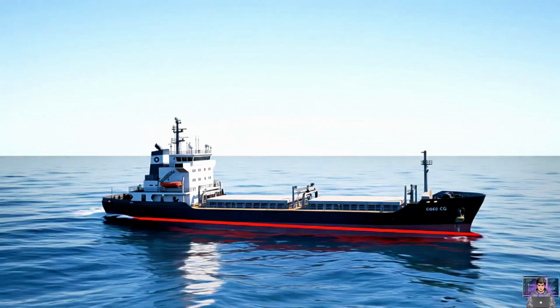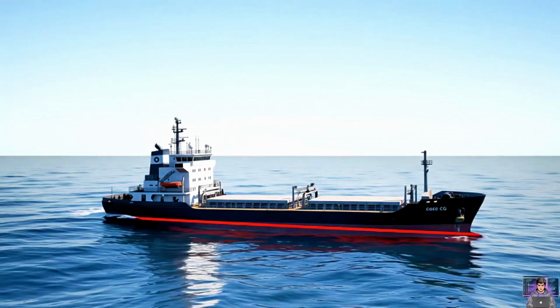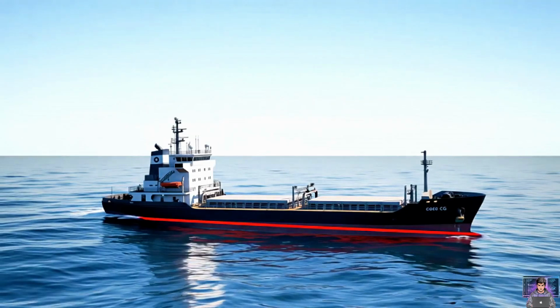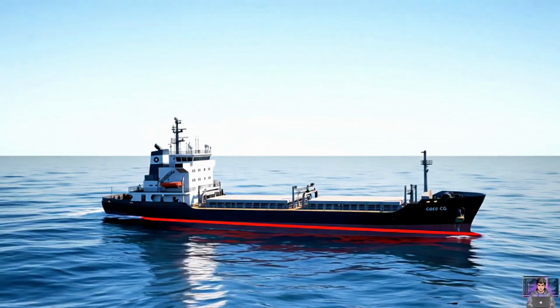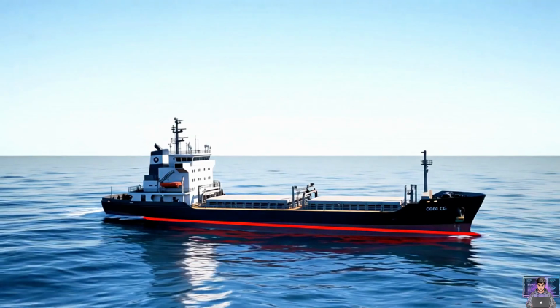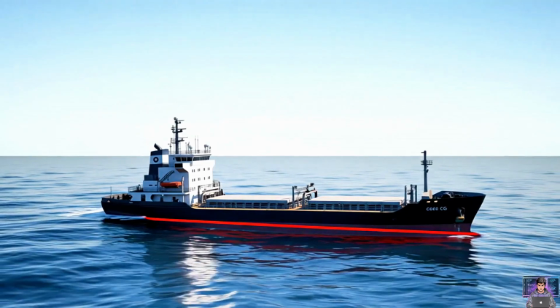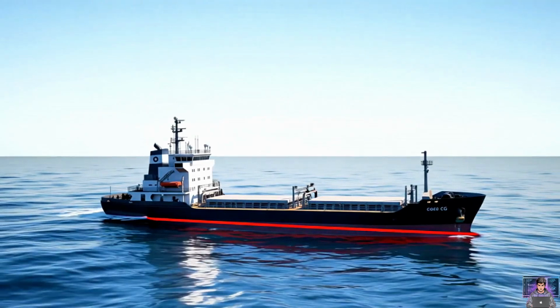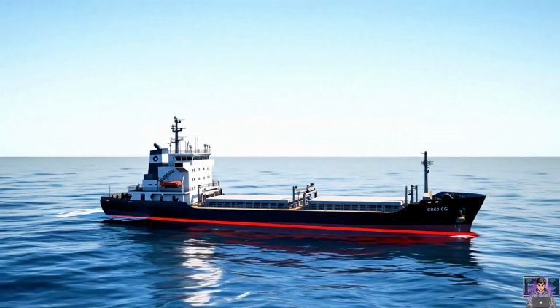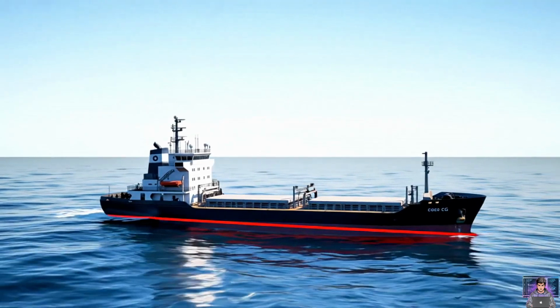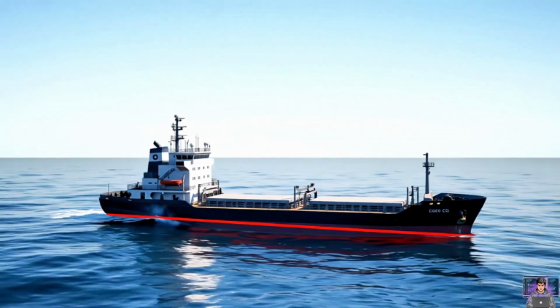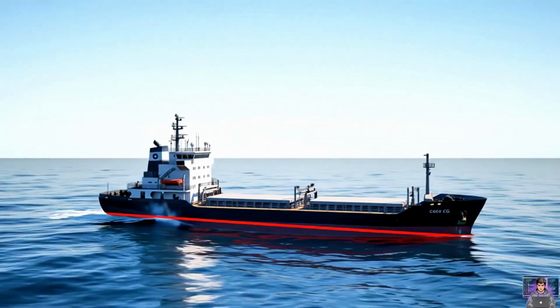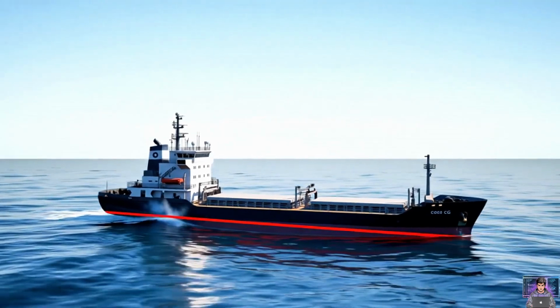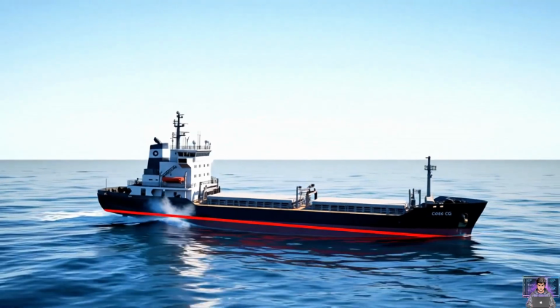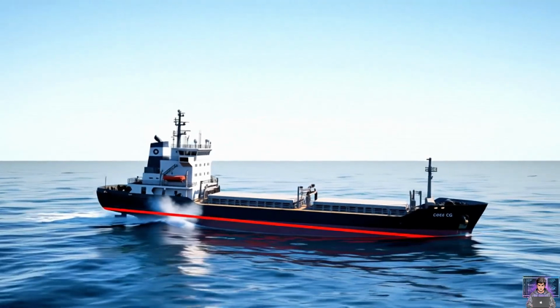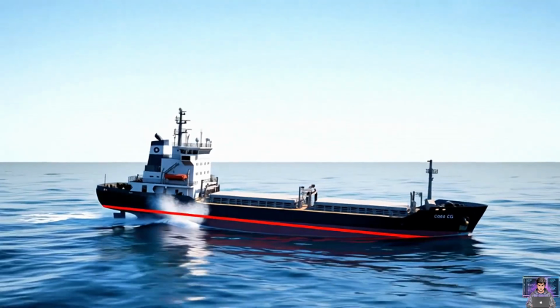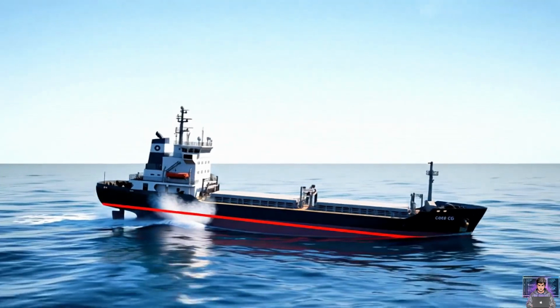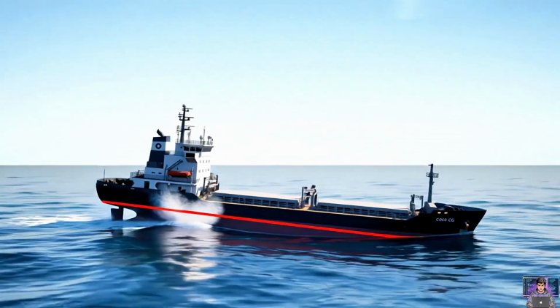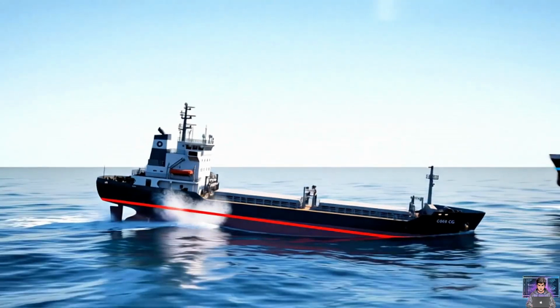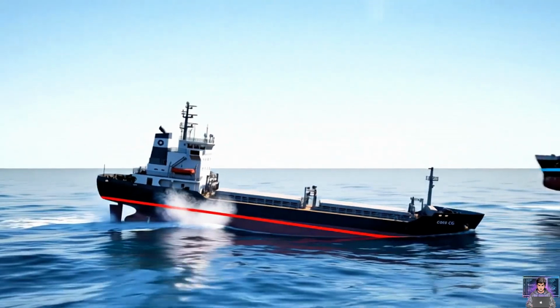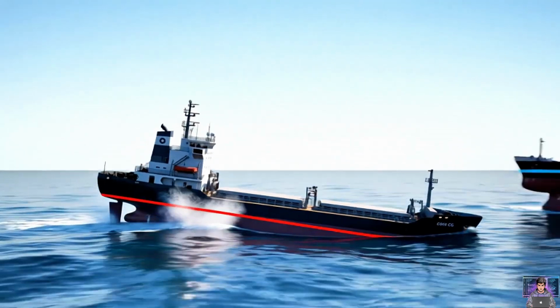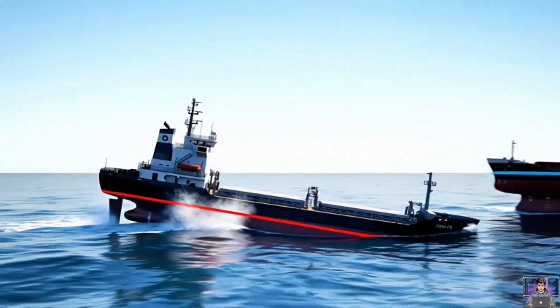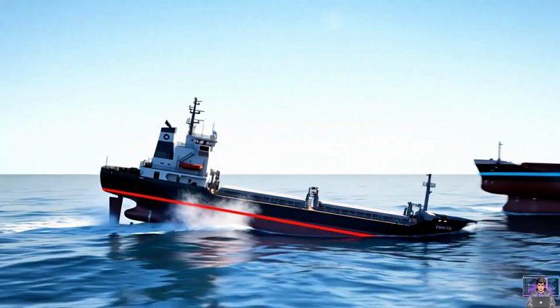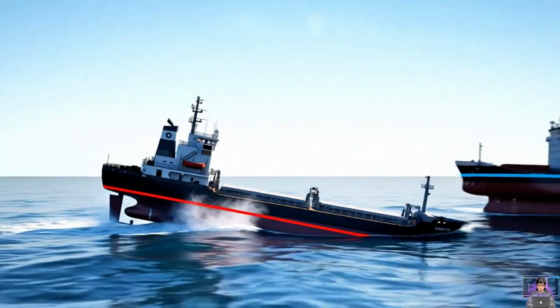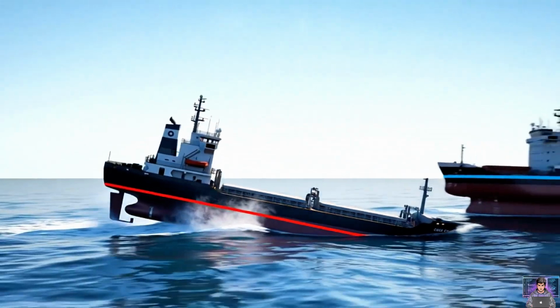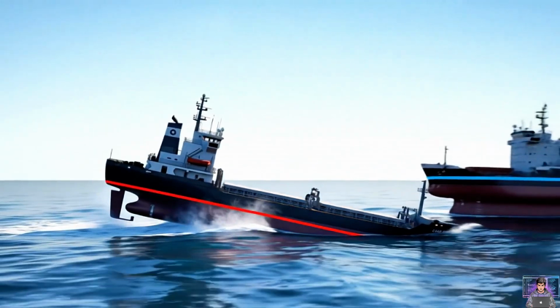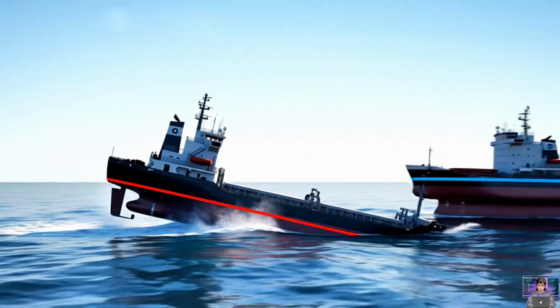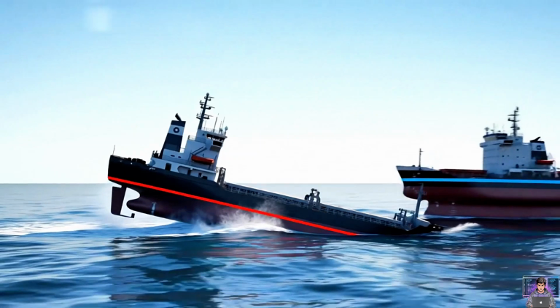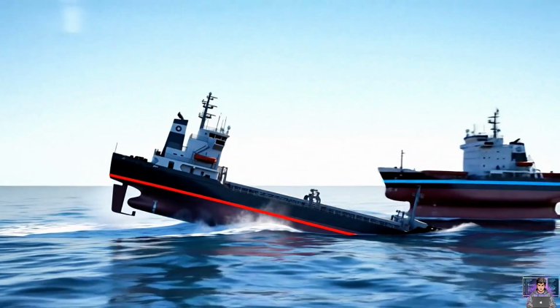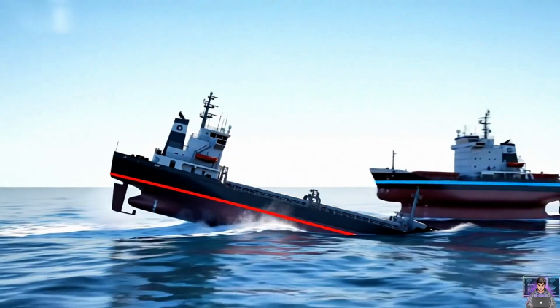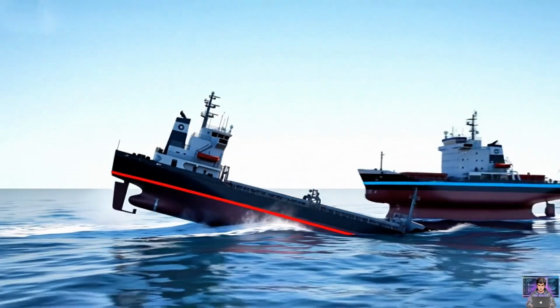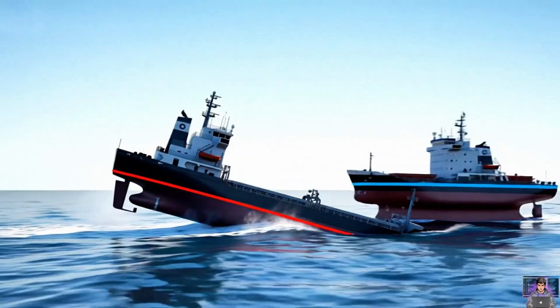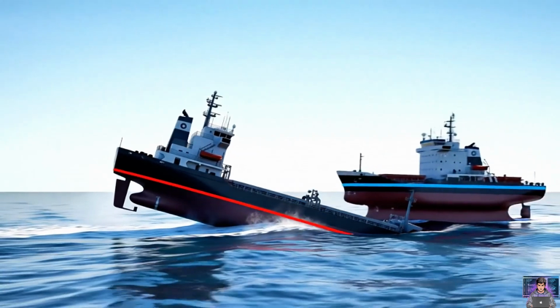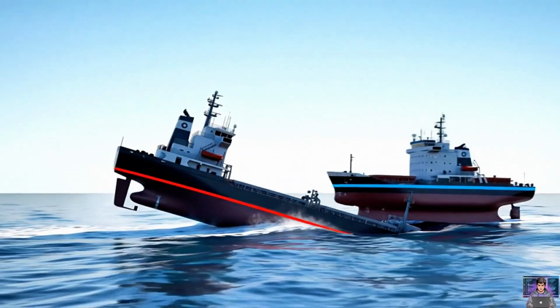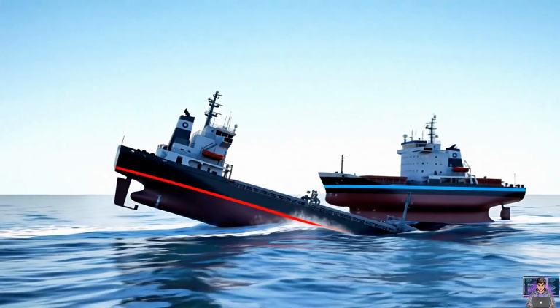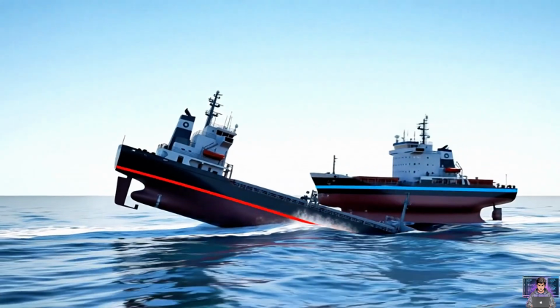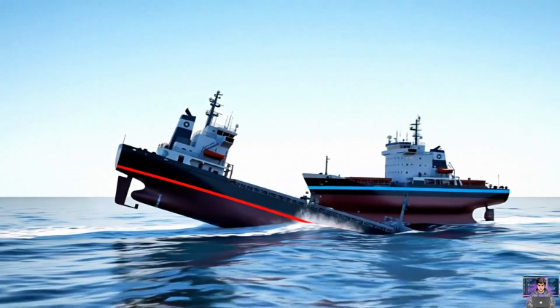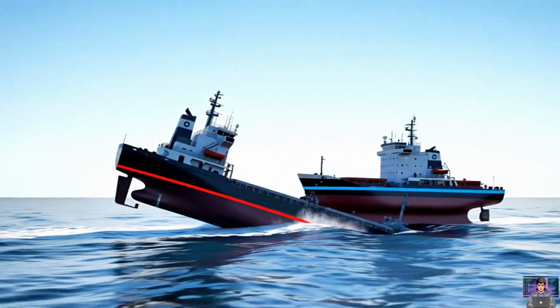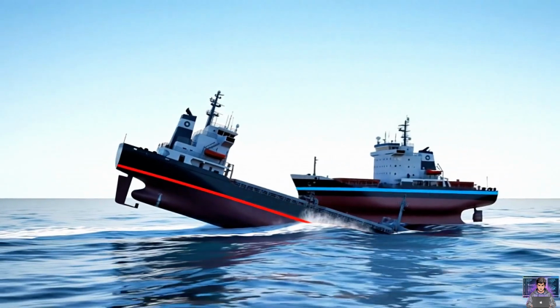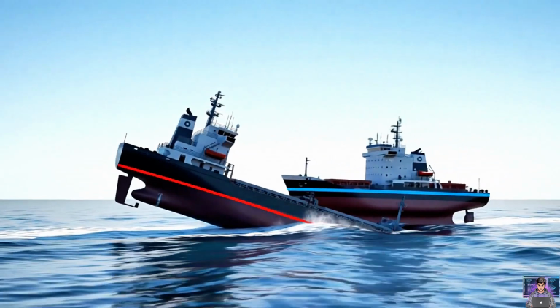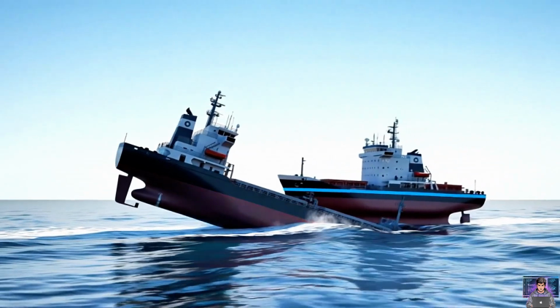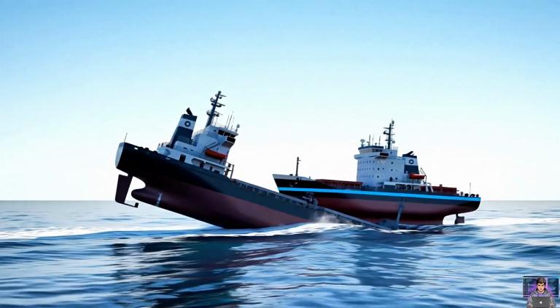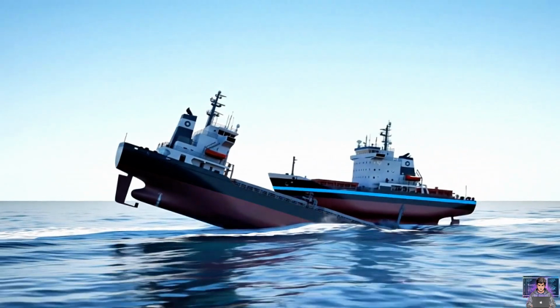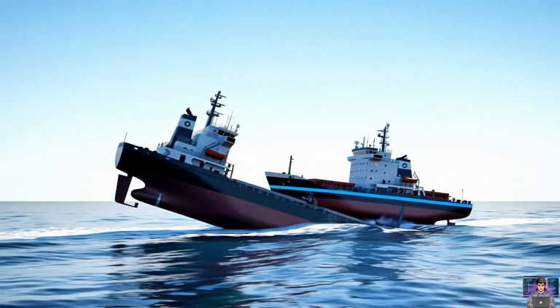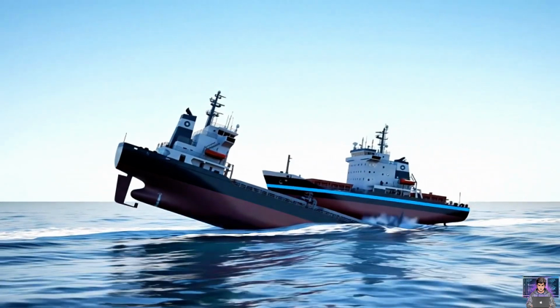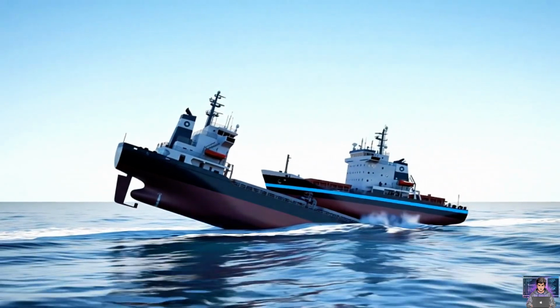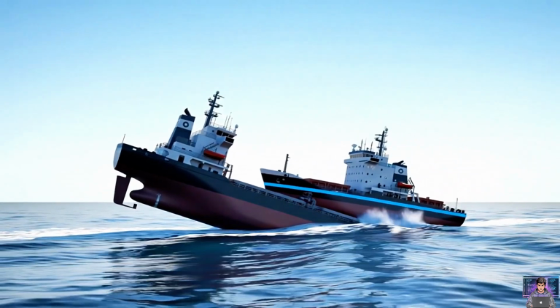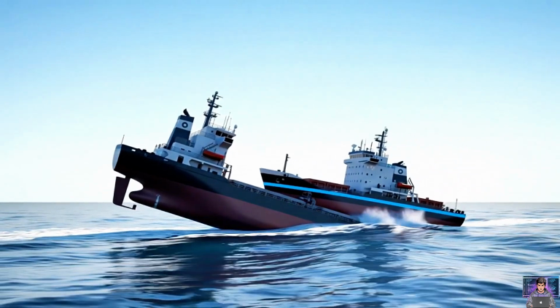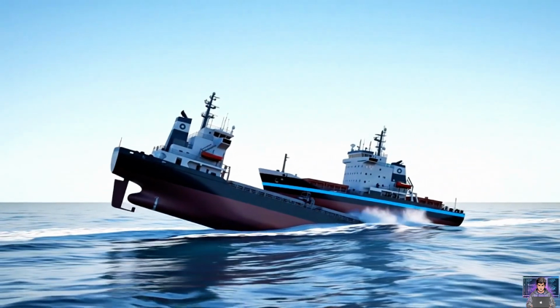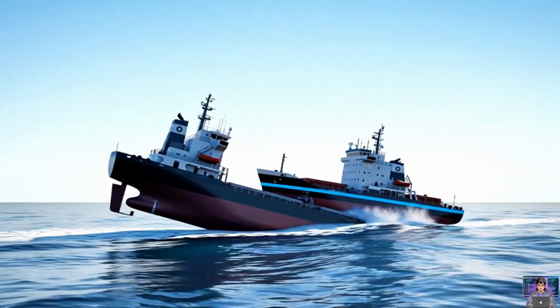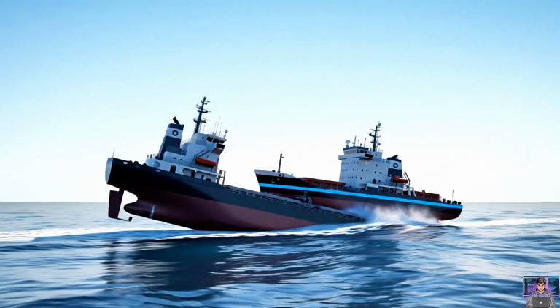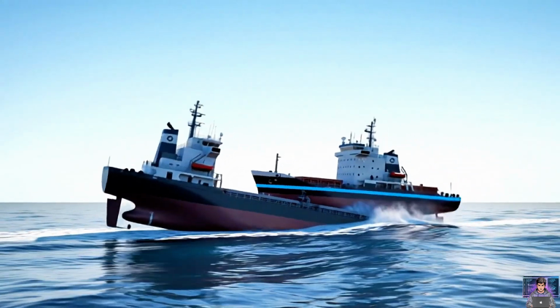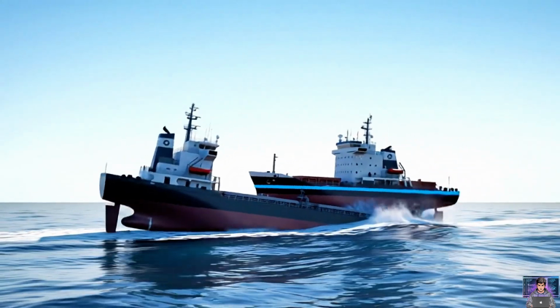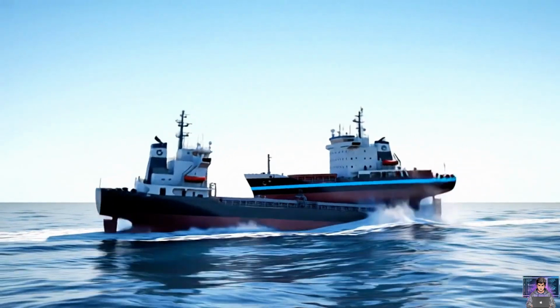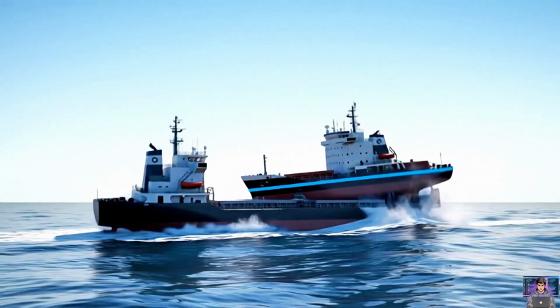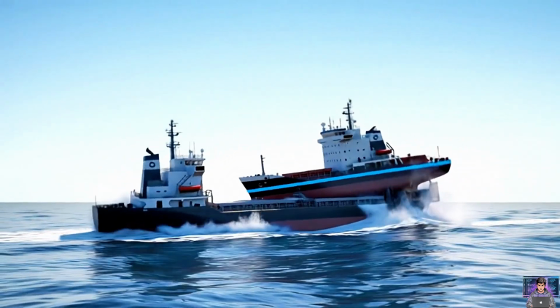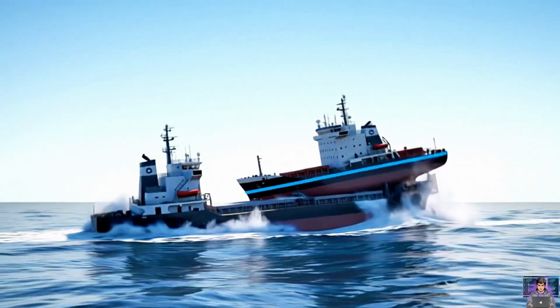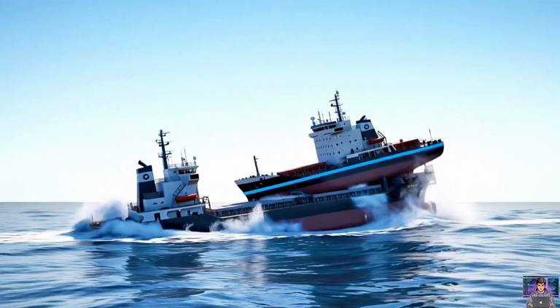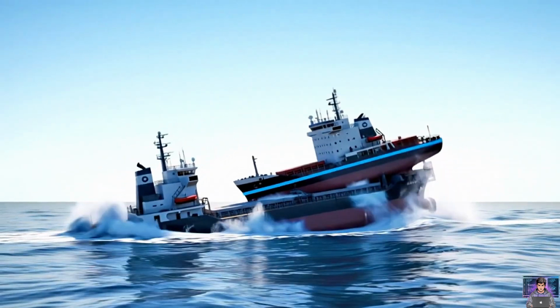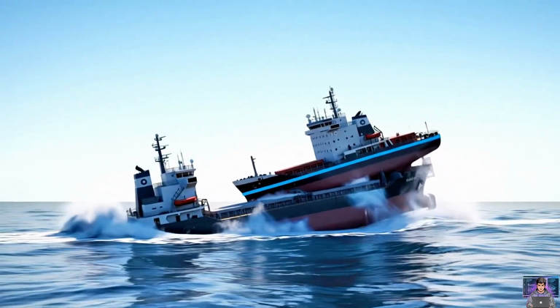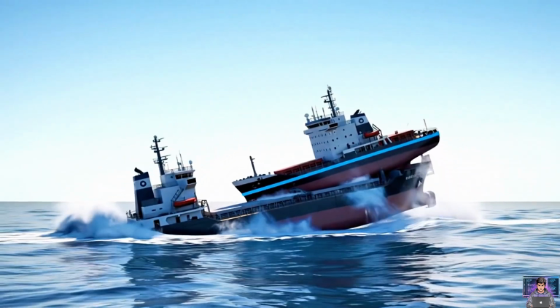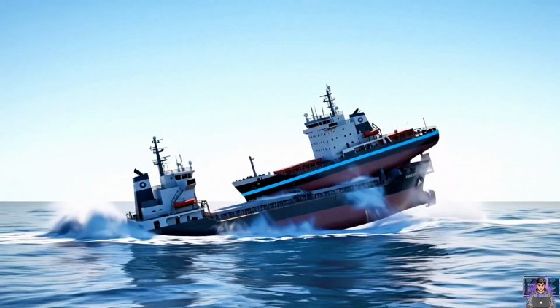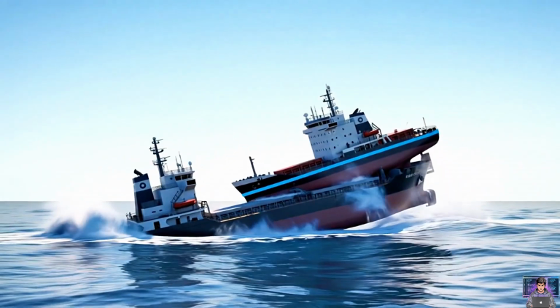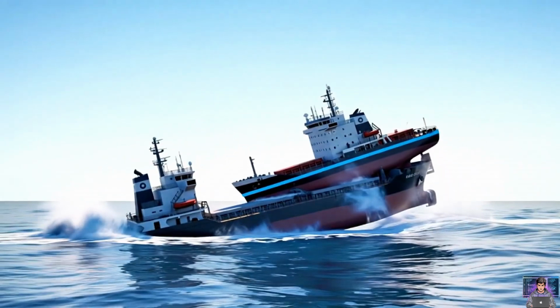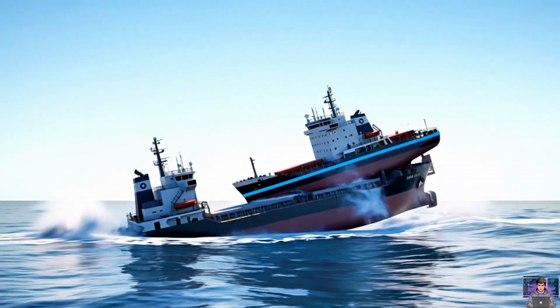Stability is vital. A low center of gravity keeps ships upright, resisting waves and wind. Careful design ensures safety.